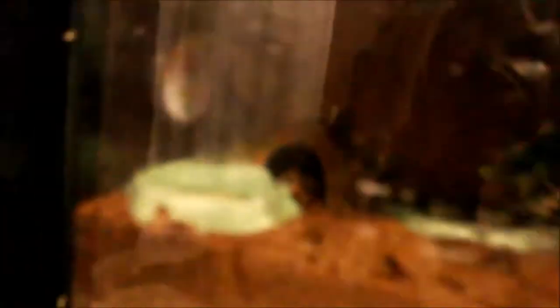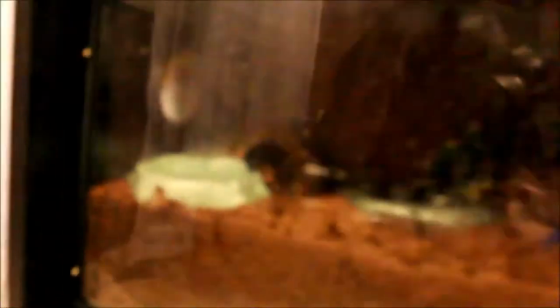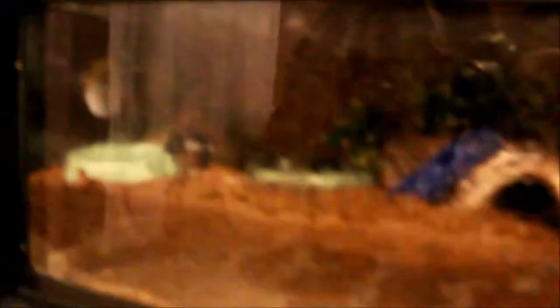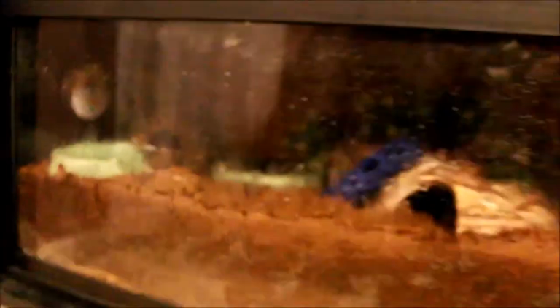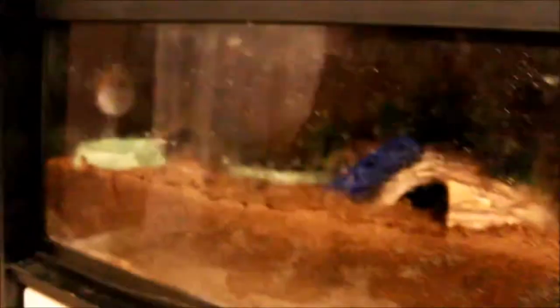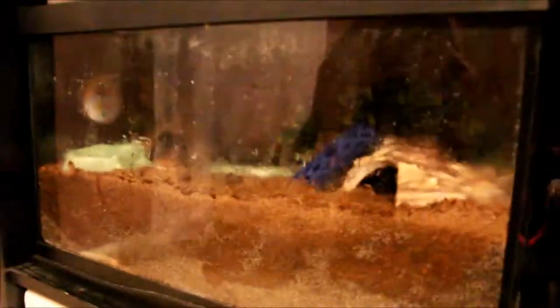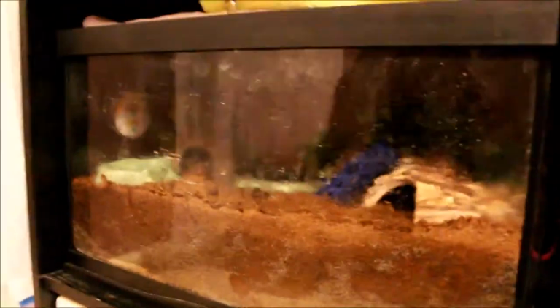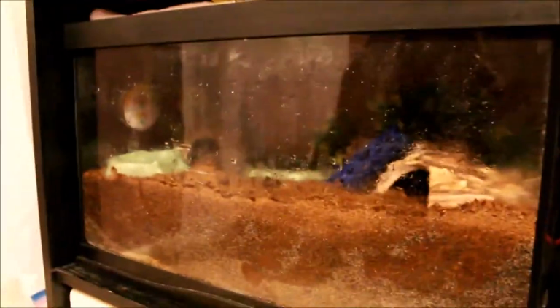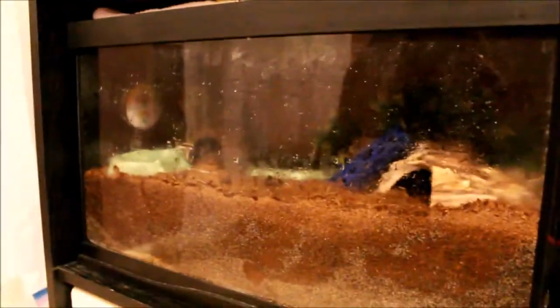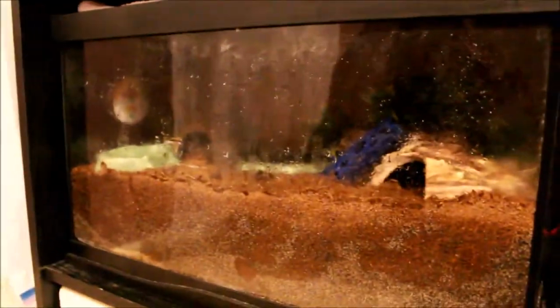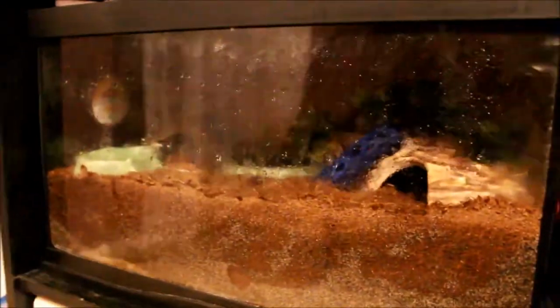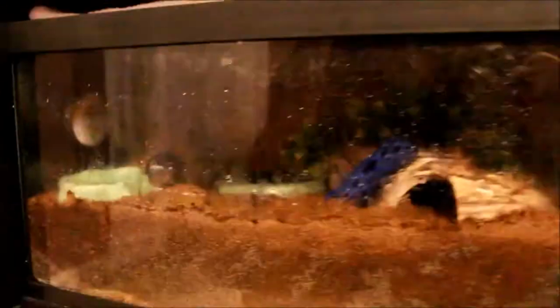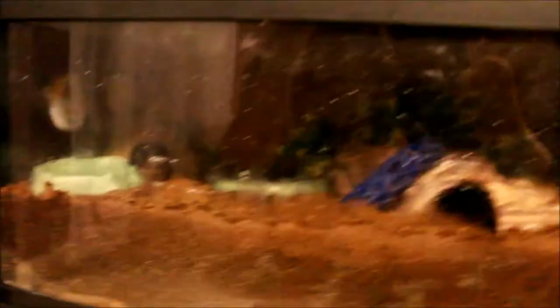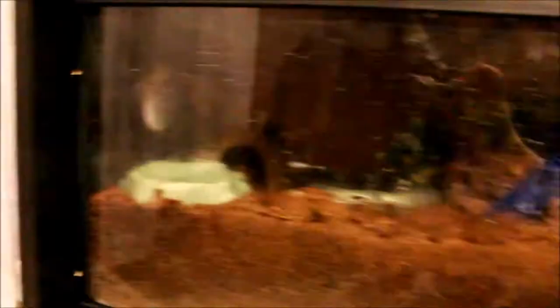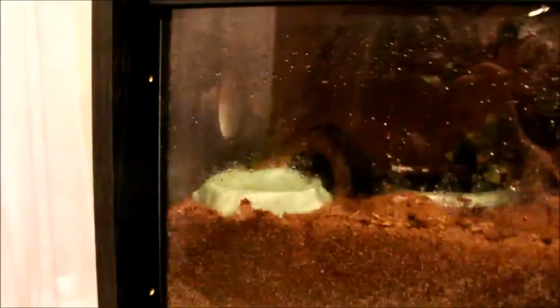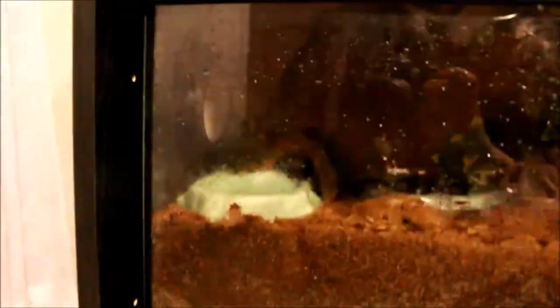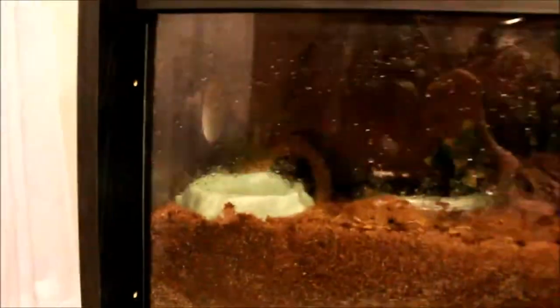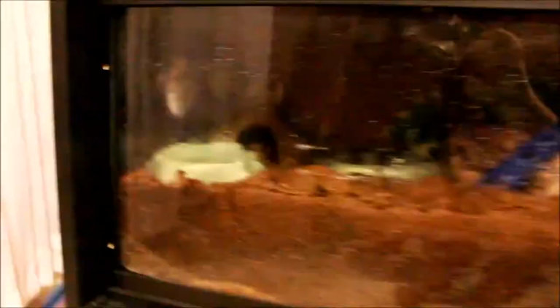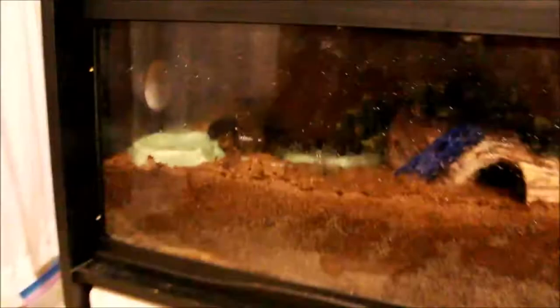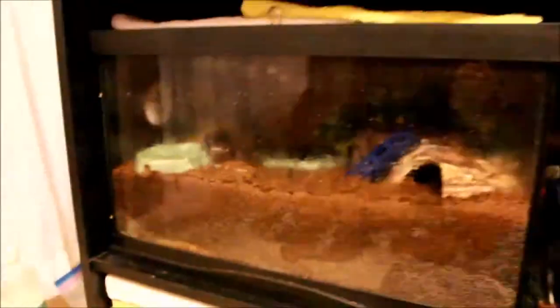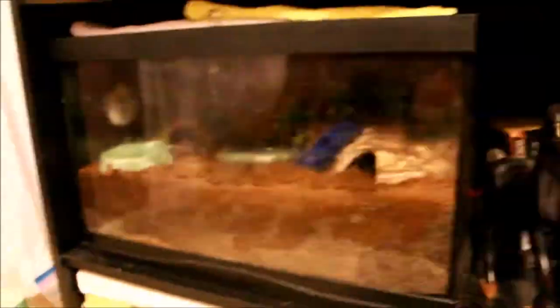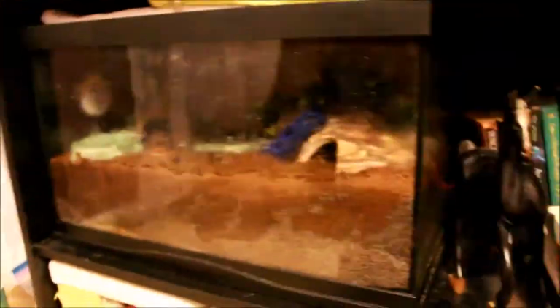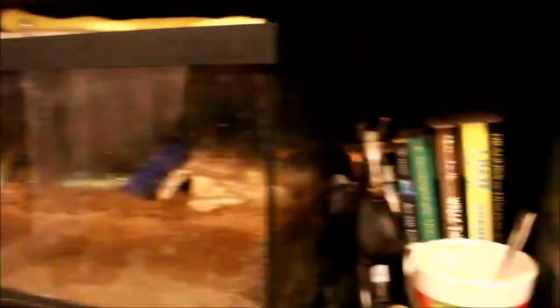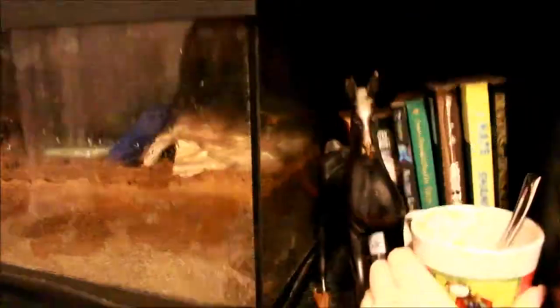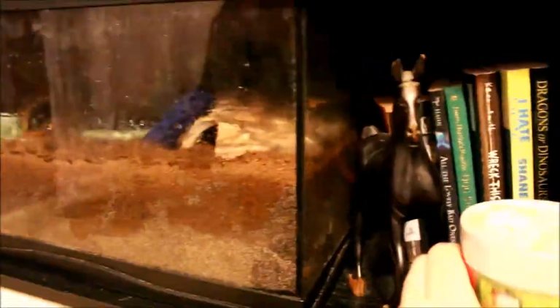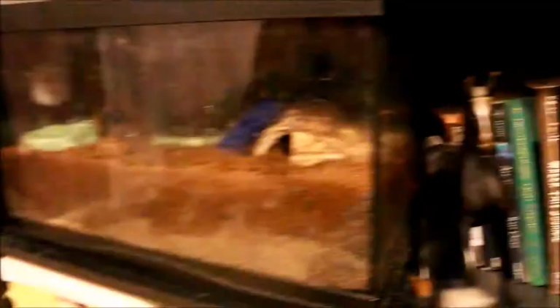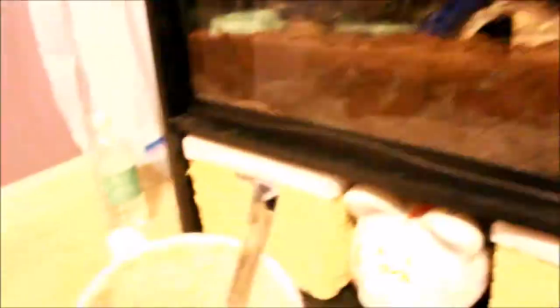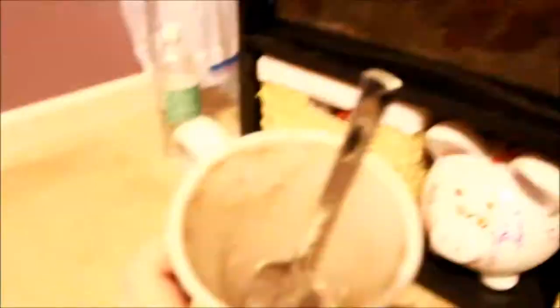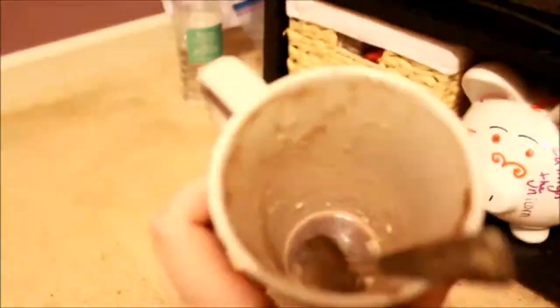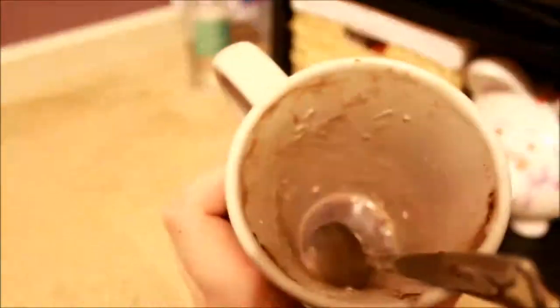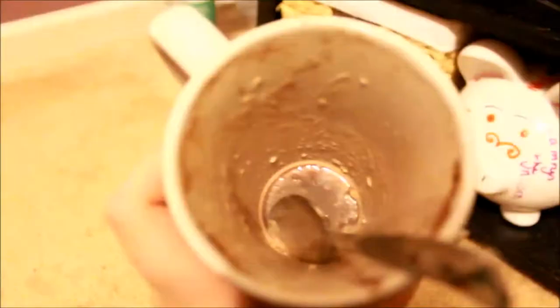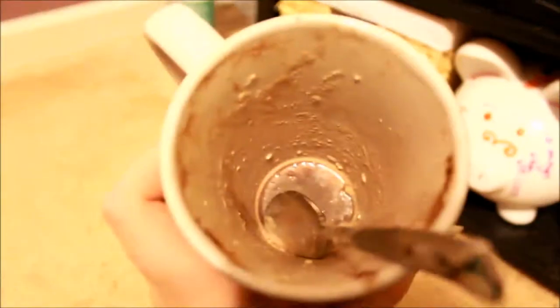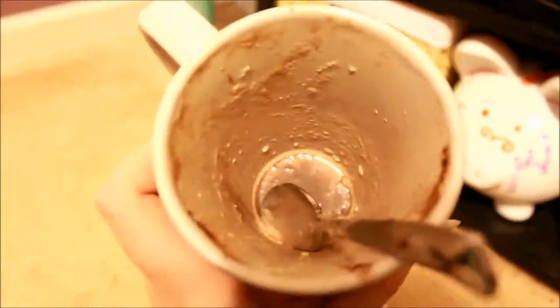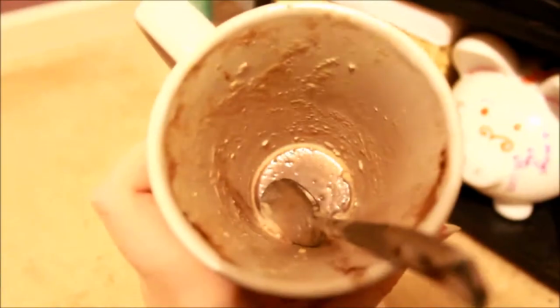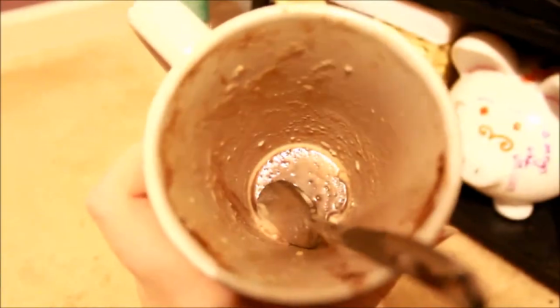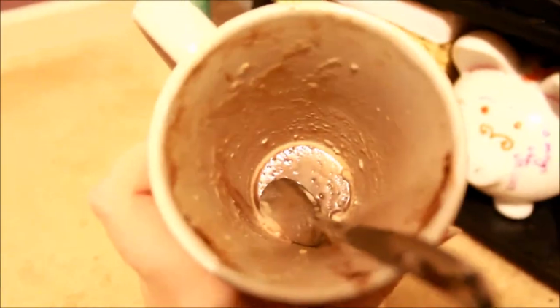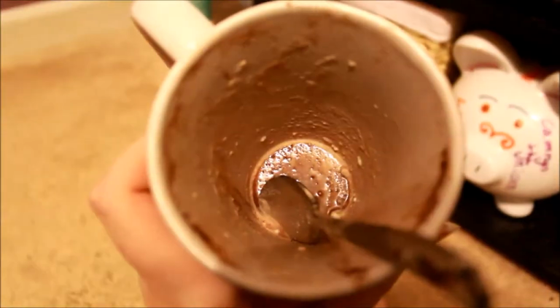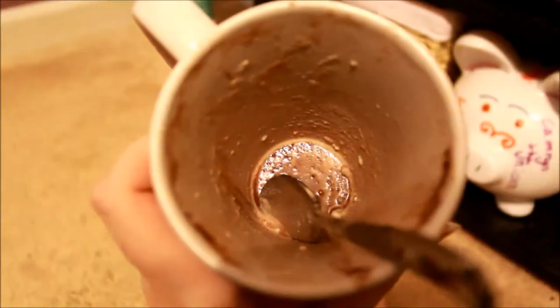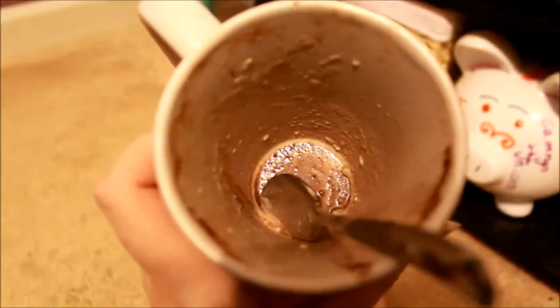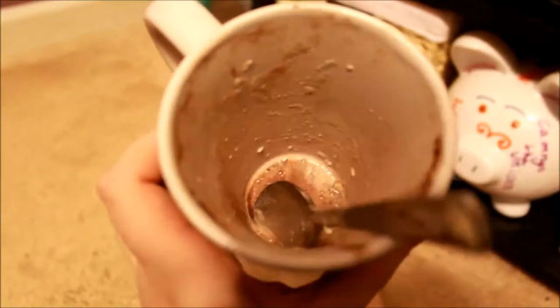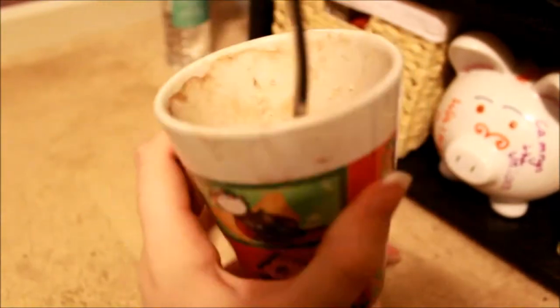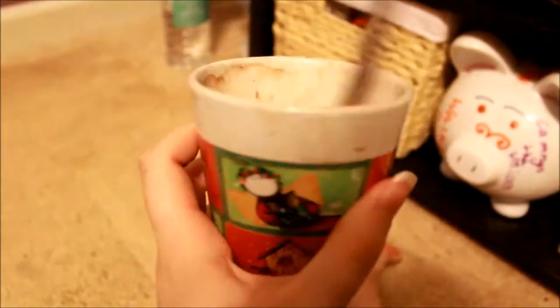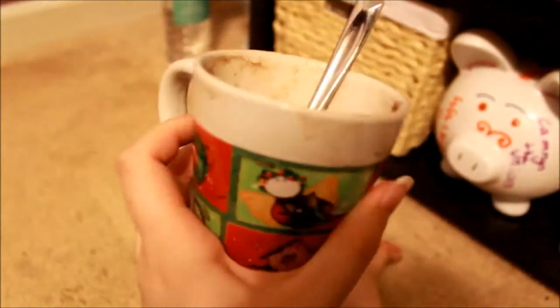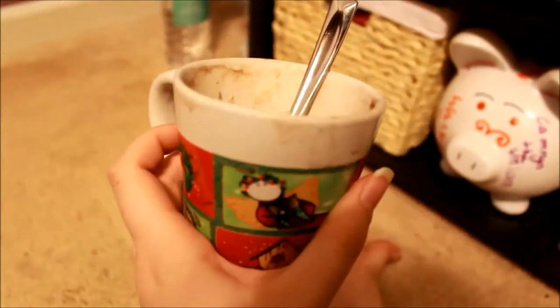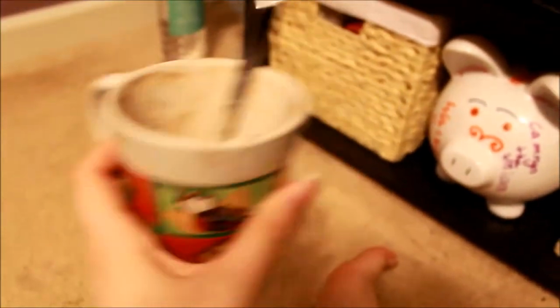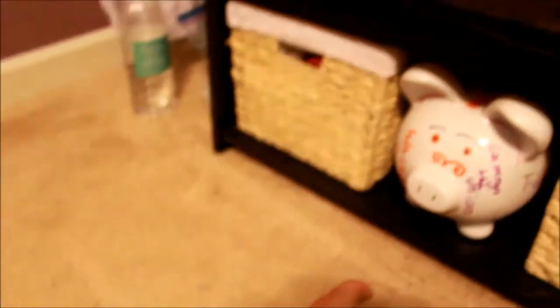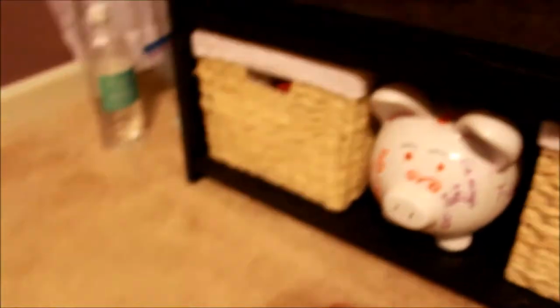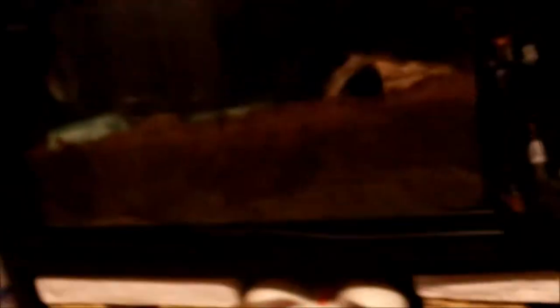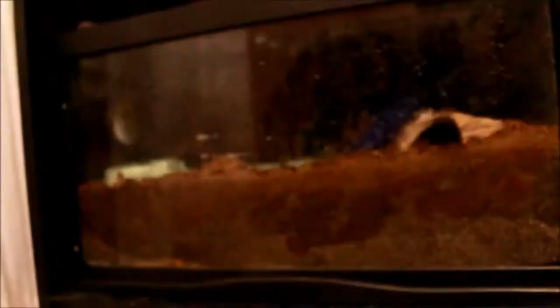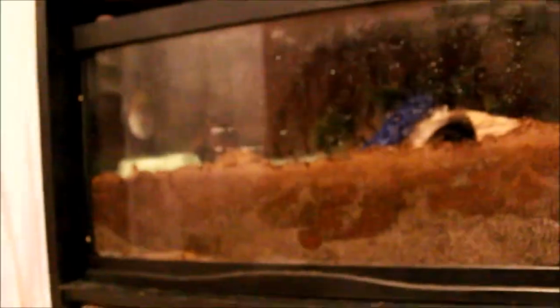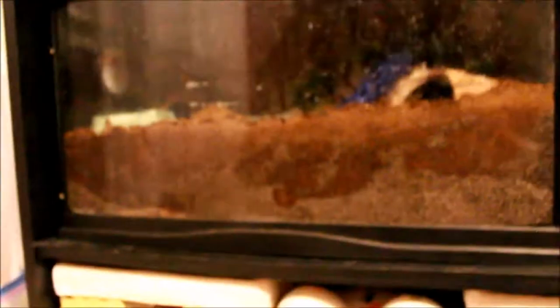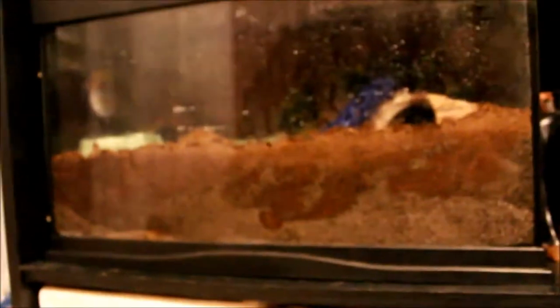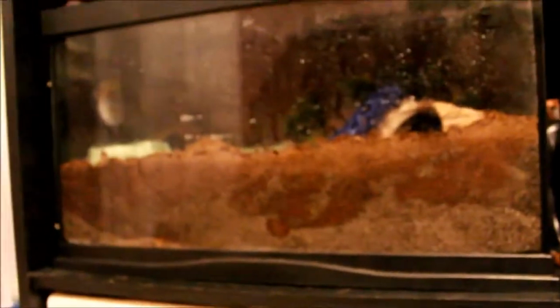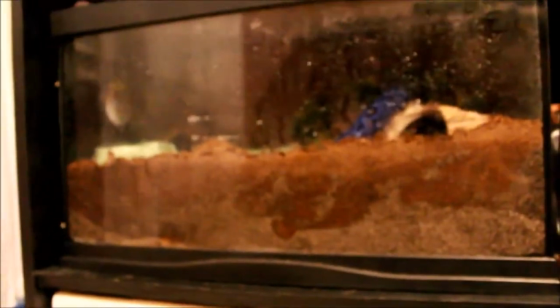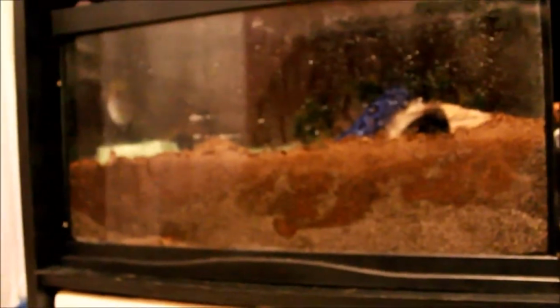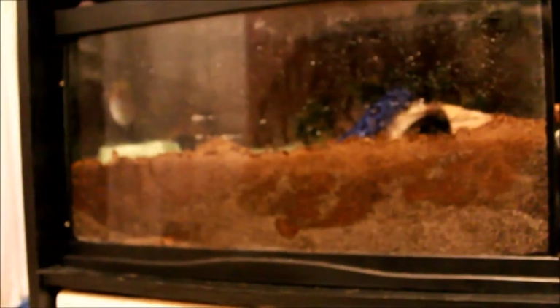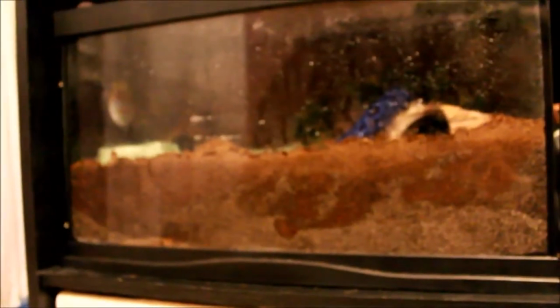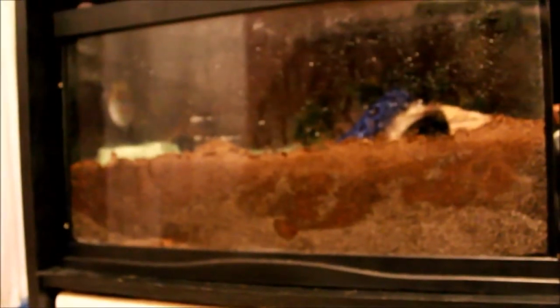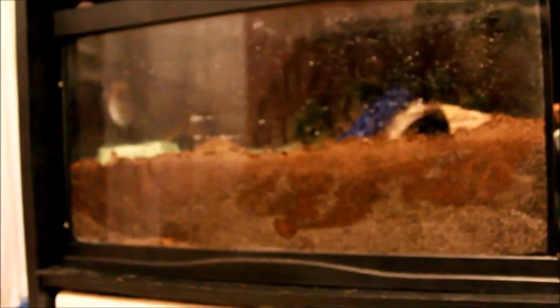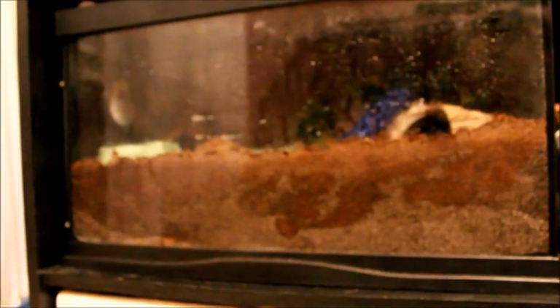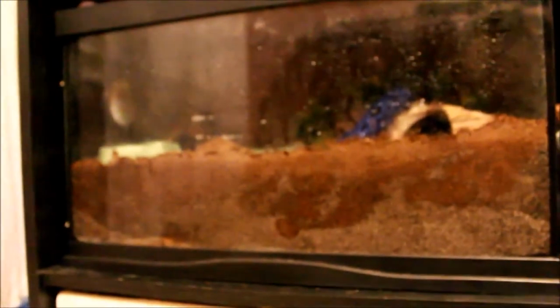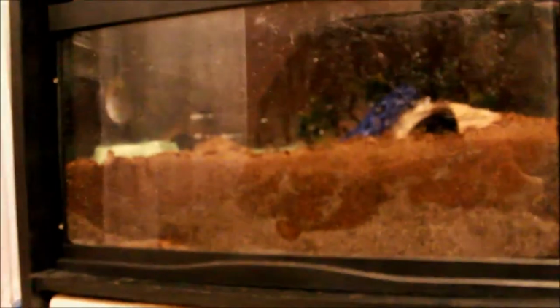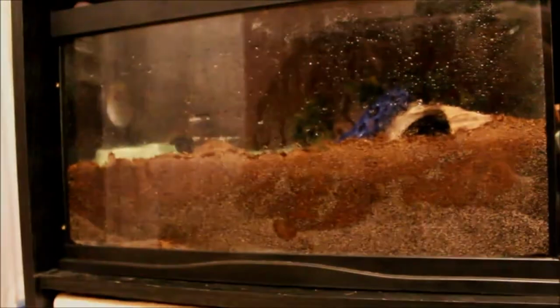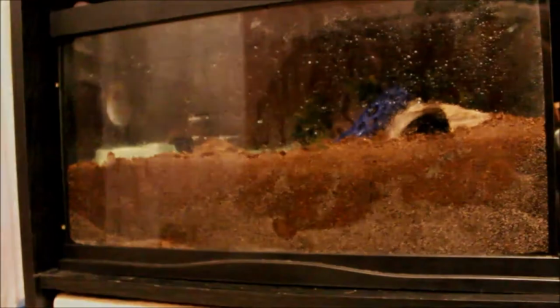Here's a final look at the tank. I'm all out of hot chocolate, so I will see you guys in the next video. Goodbye!